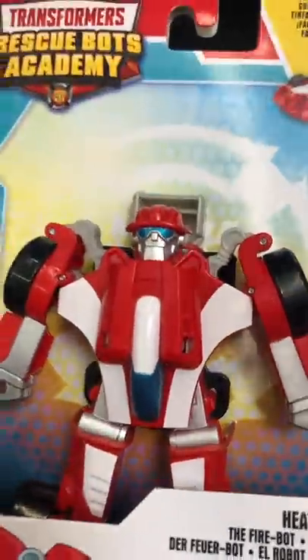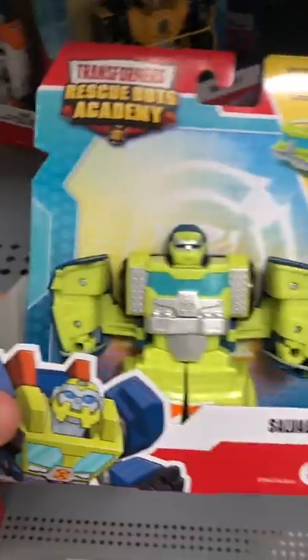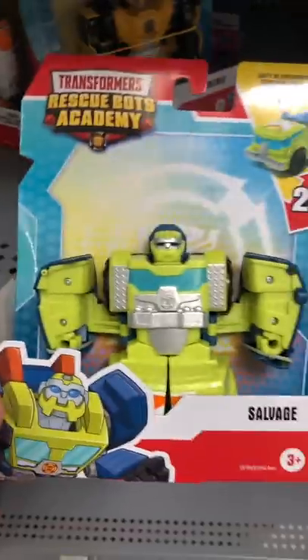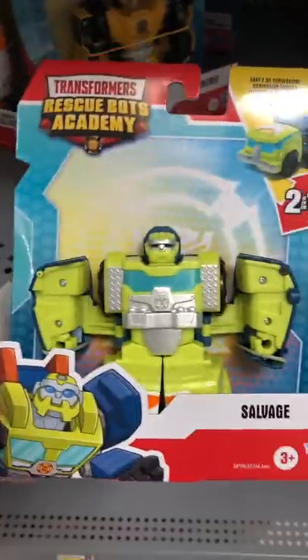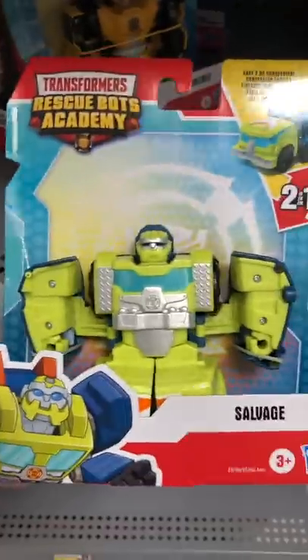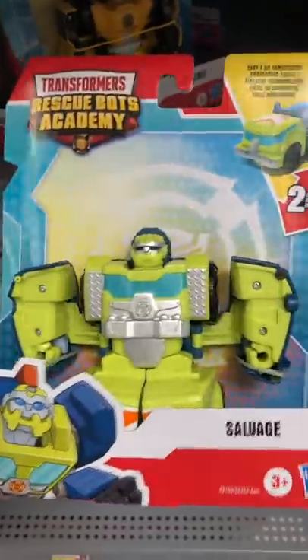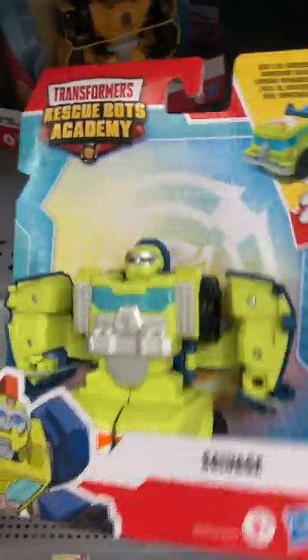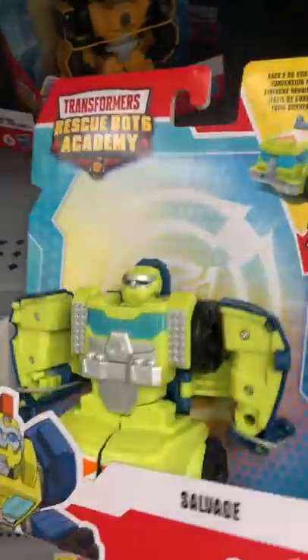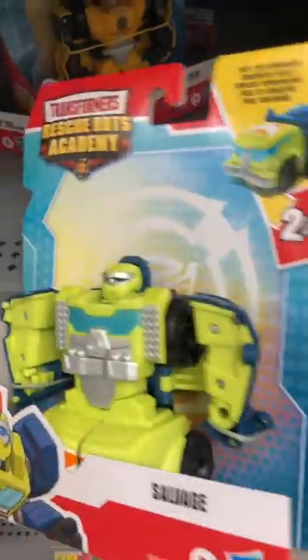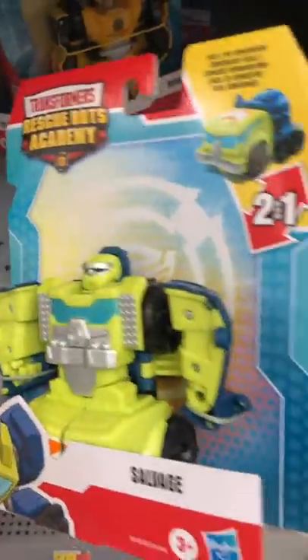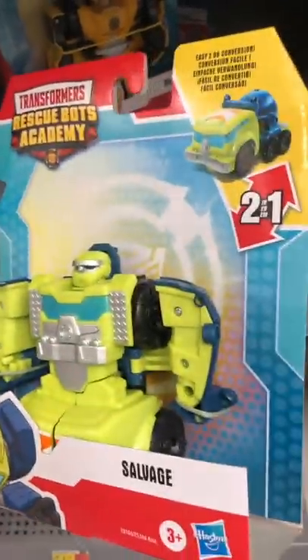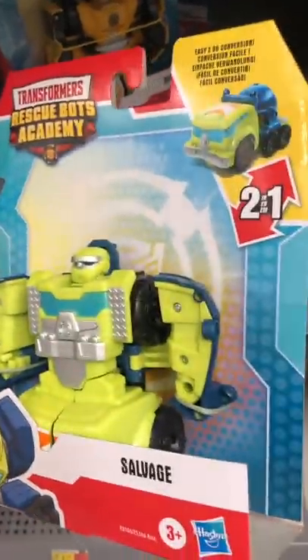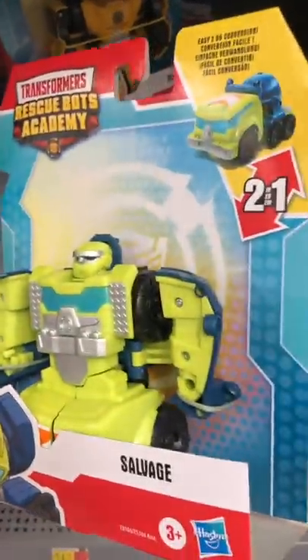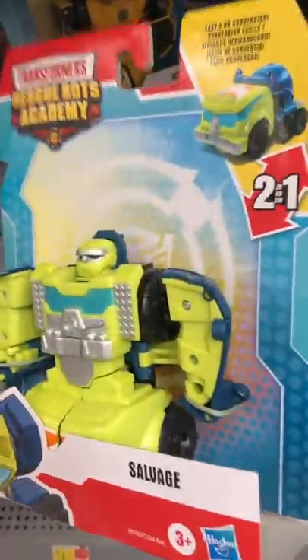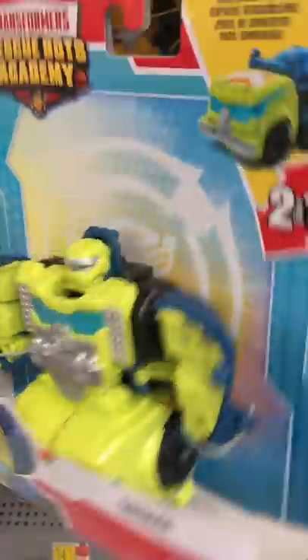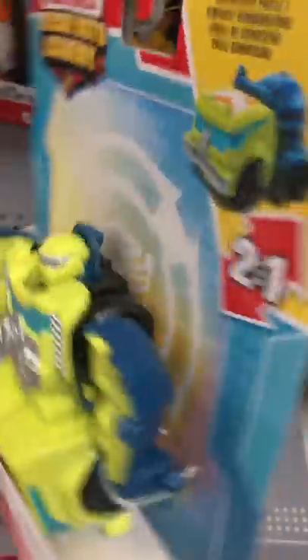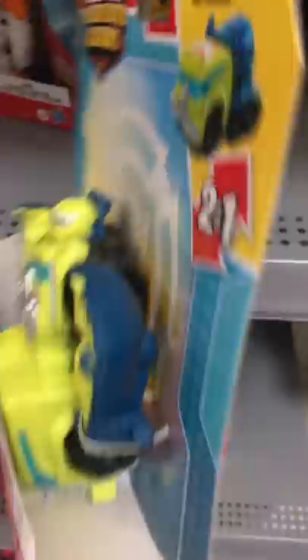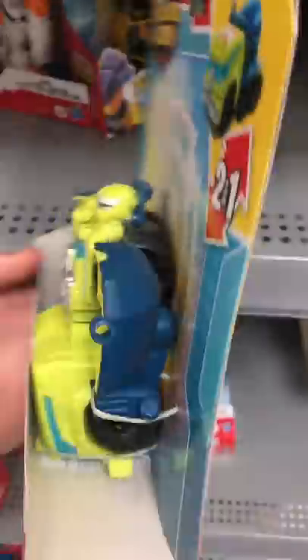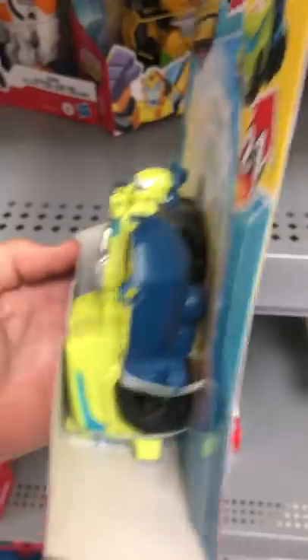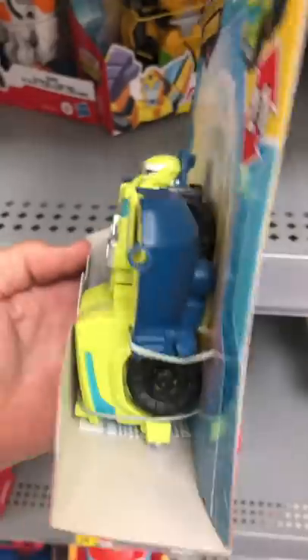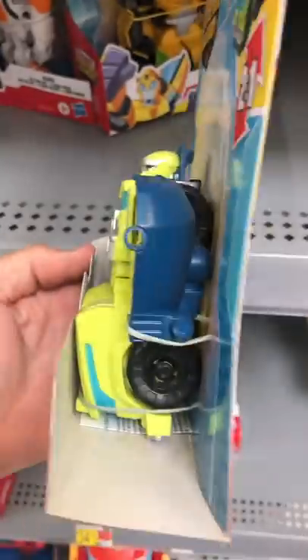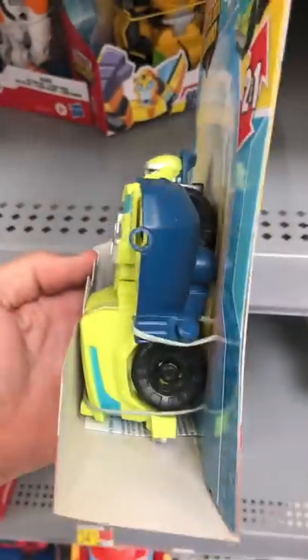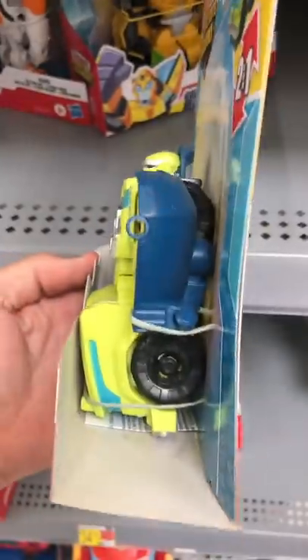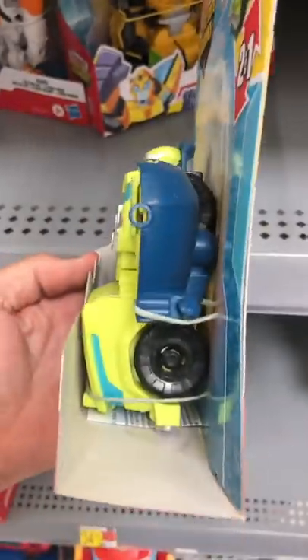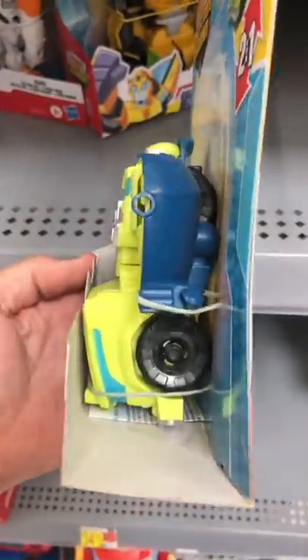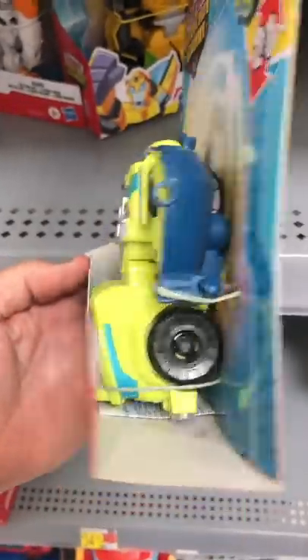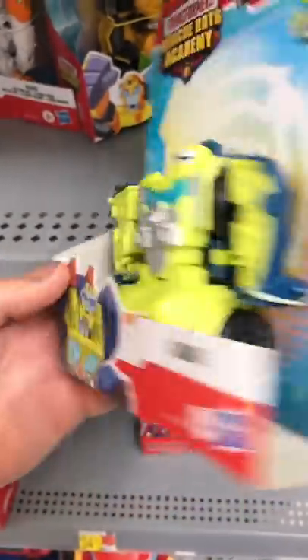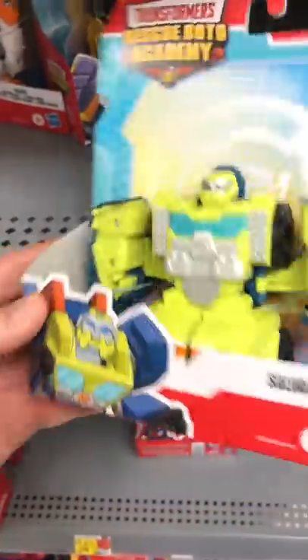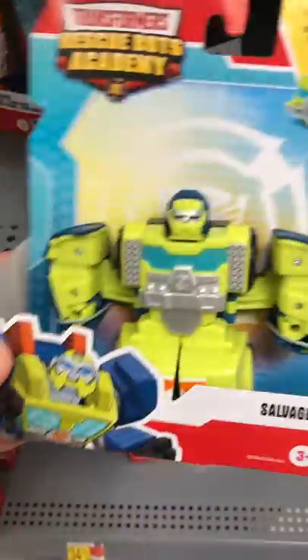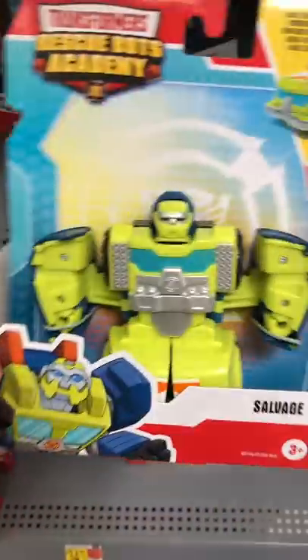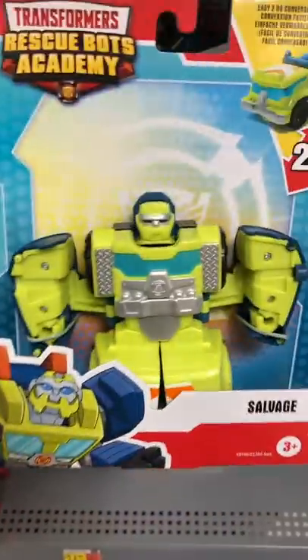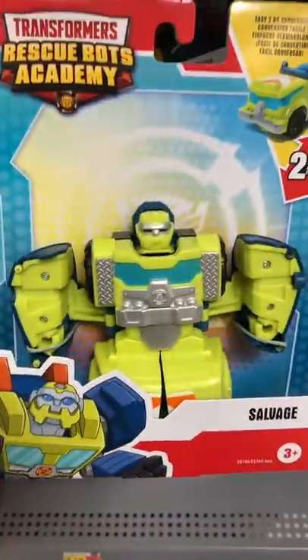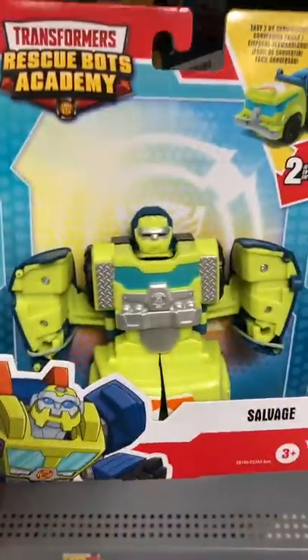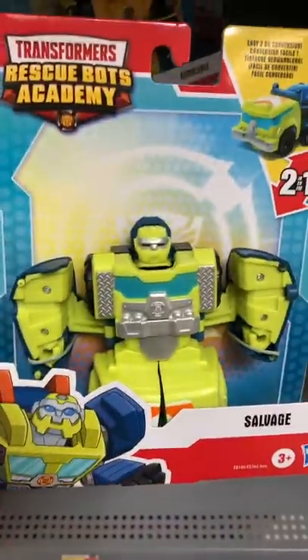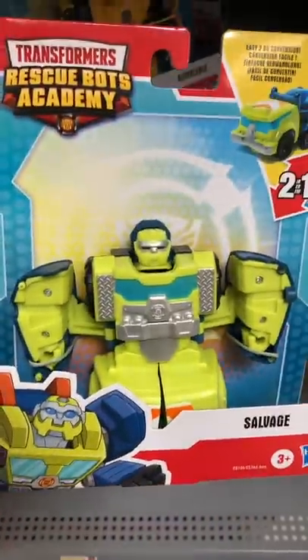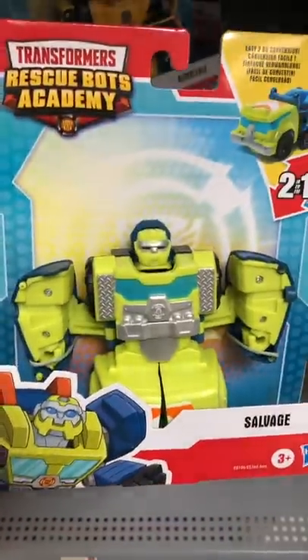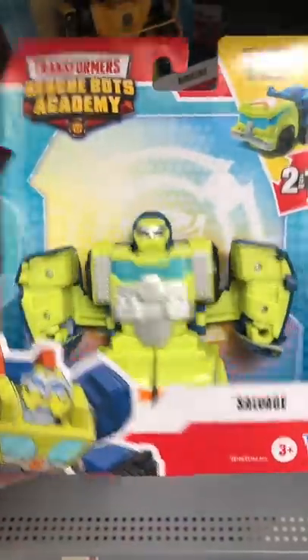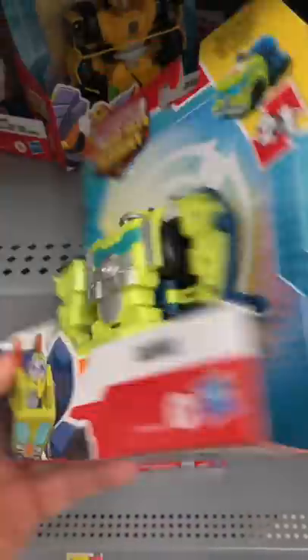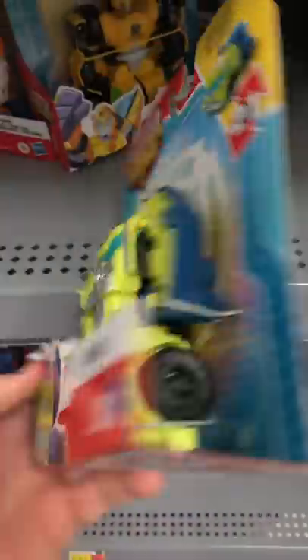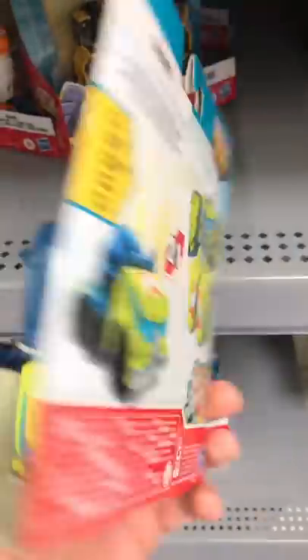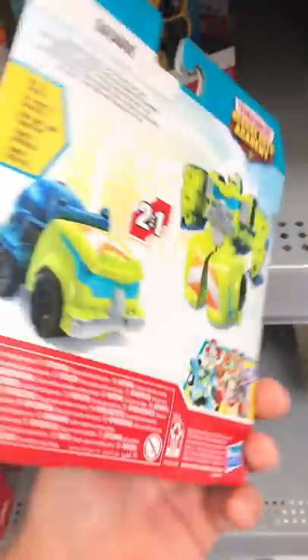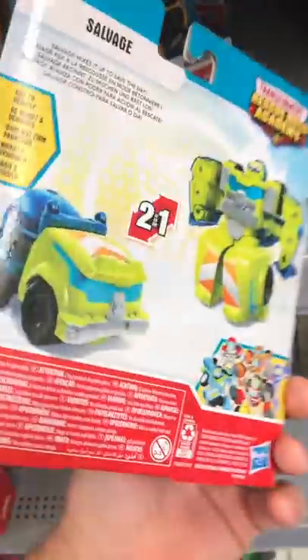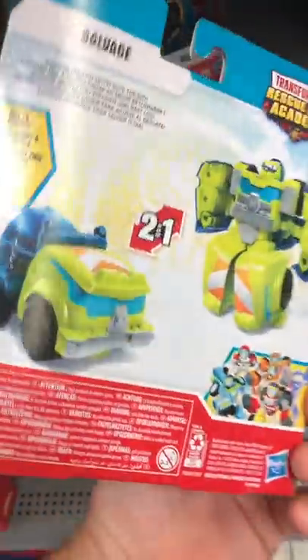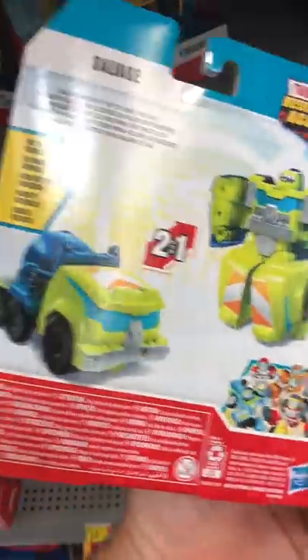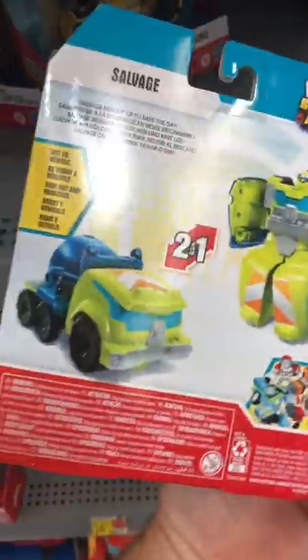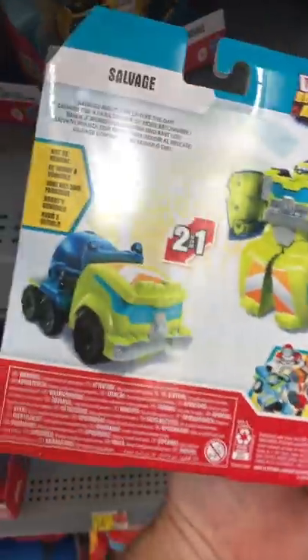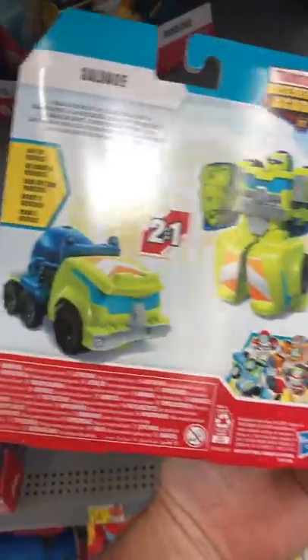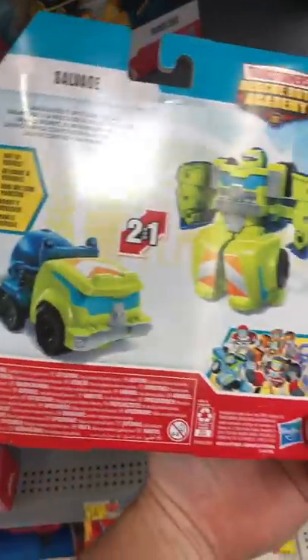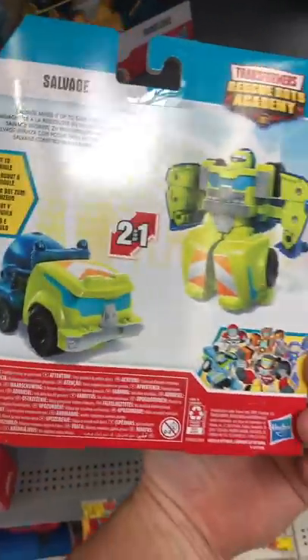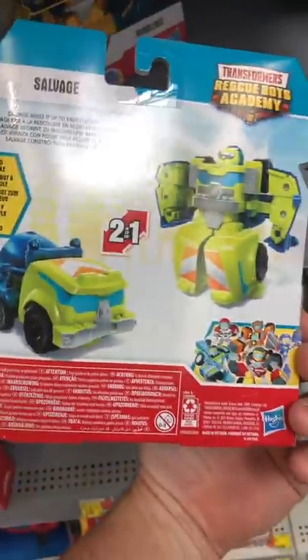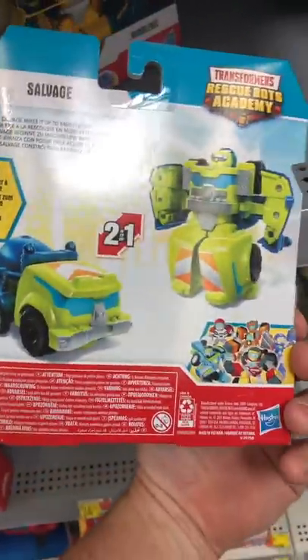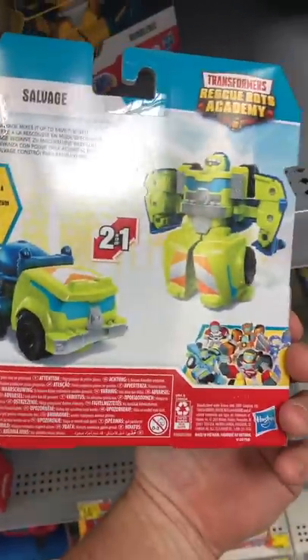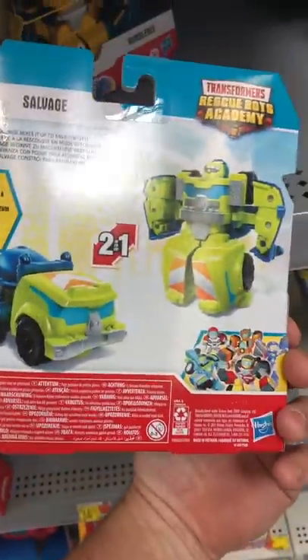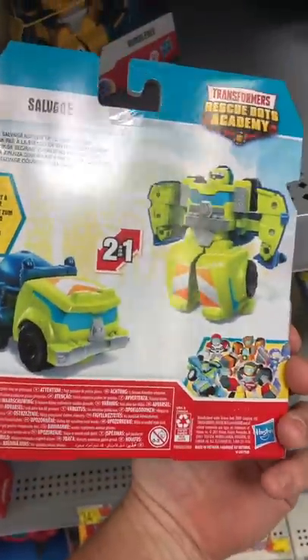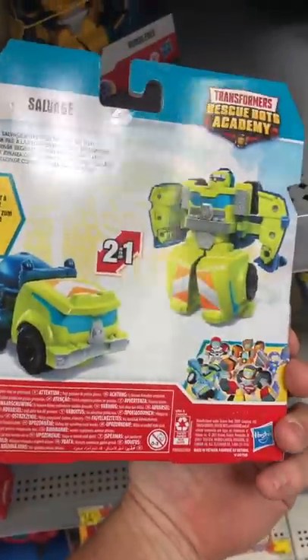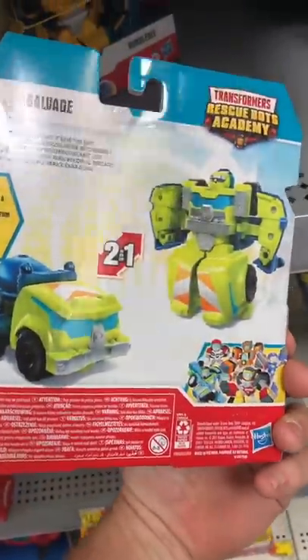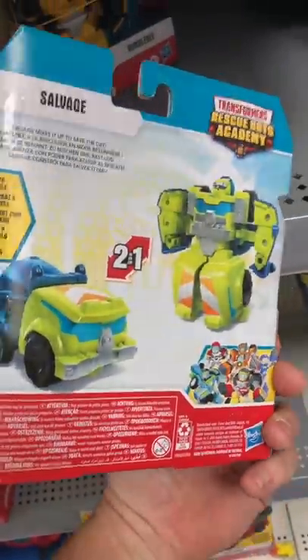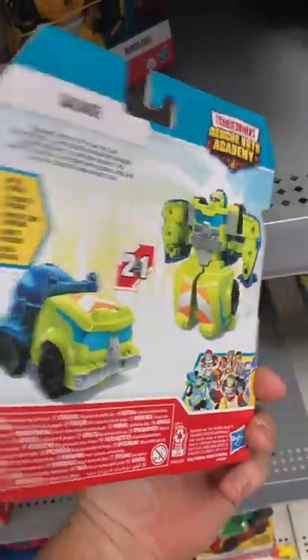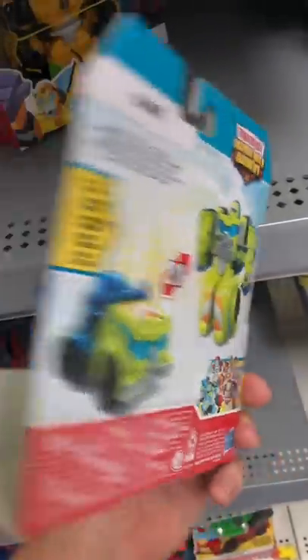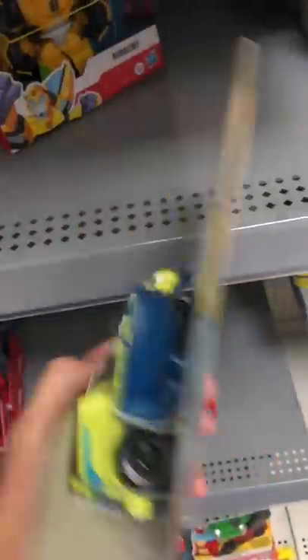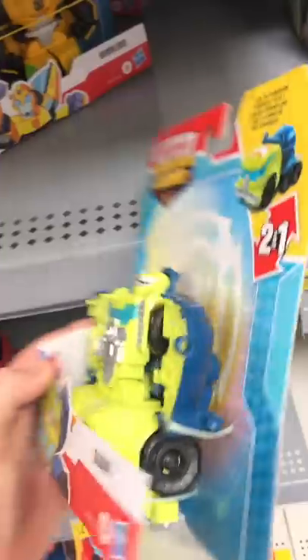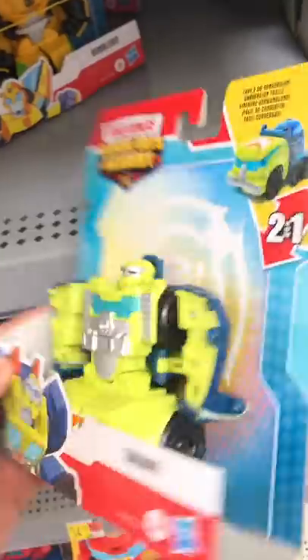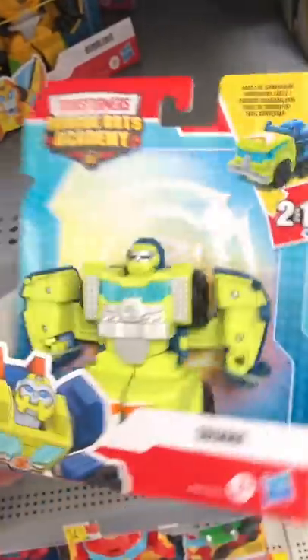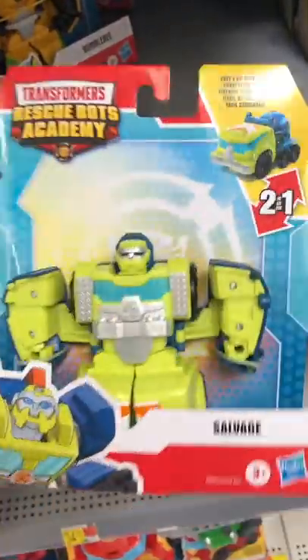Then we have Salvage. Salvage is a cement truck. Very cool looking in the green, but he is smaller and short.